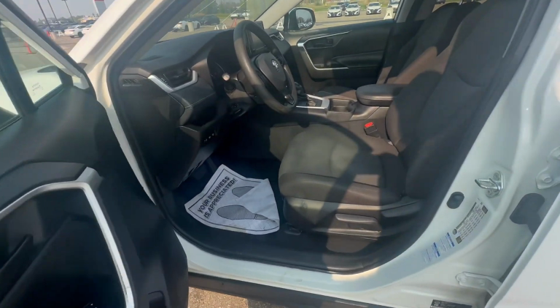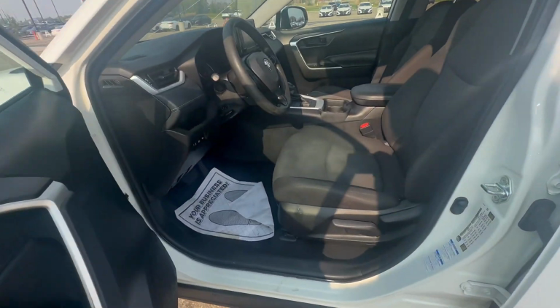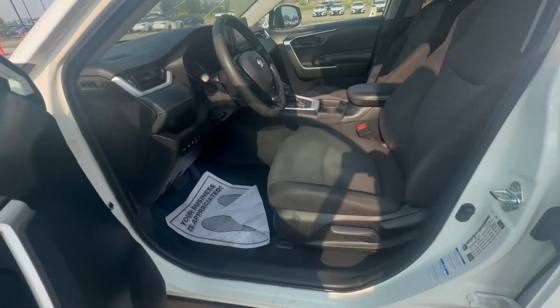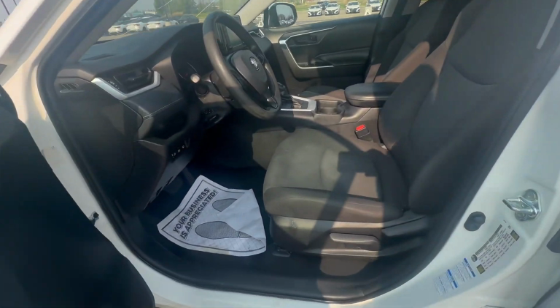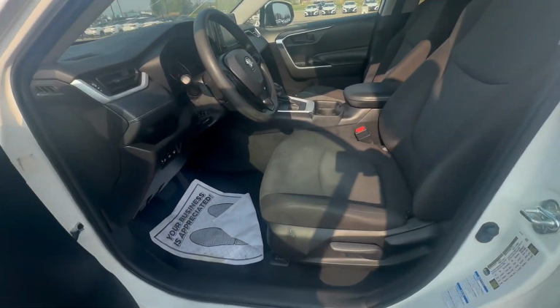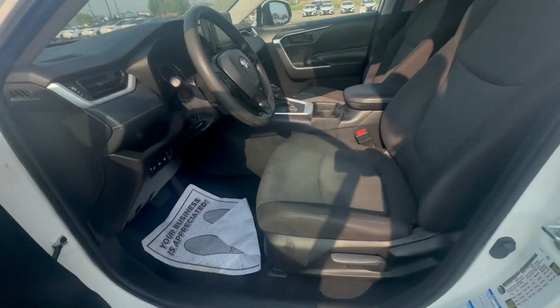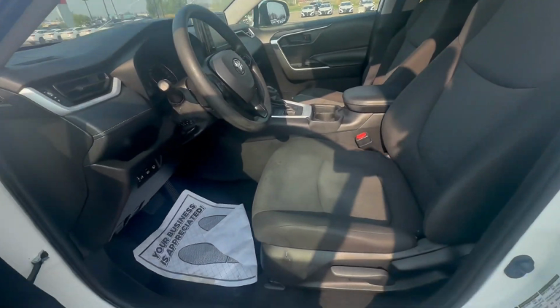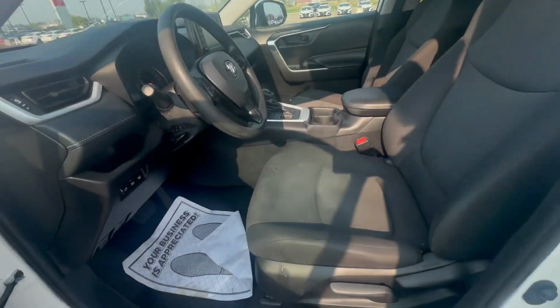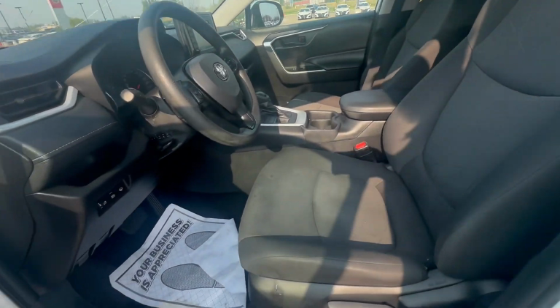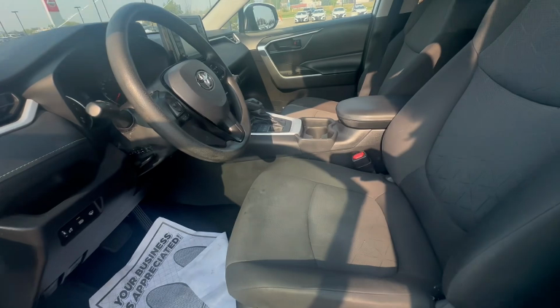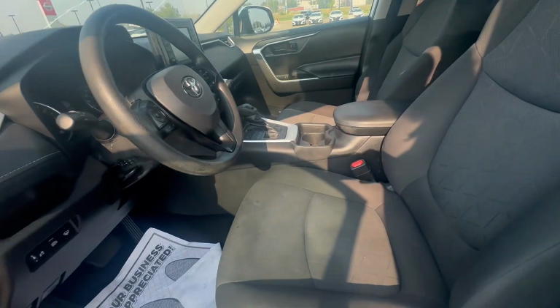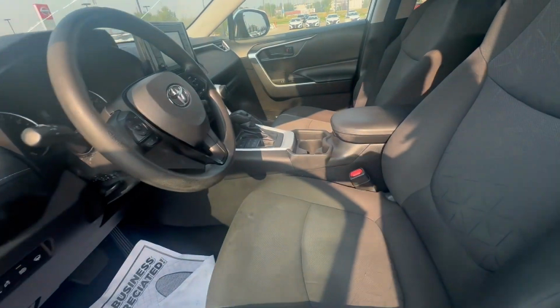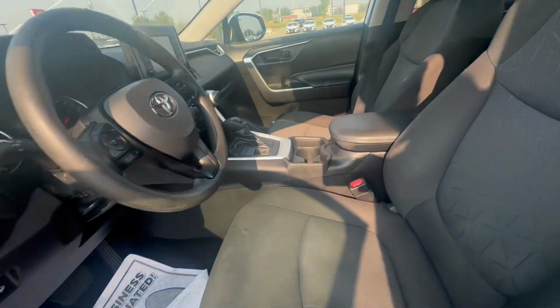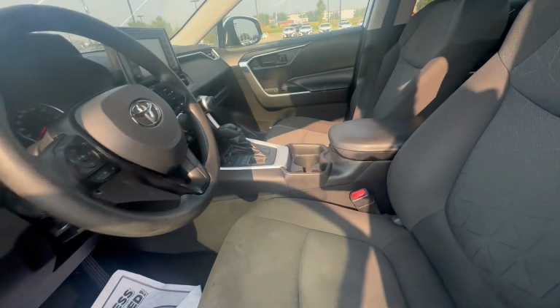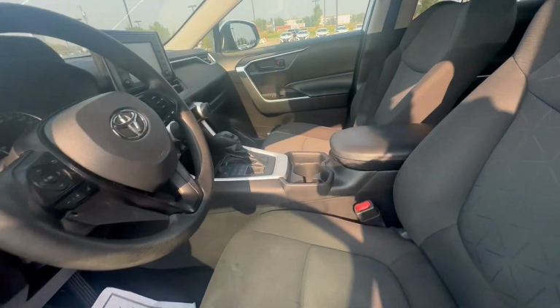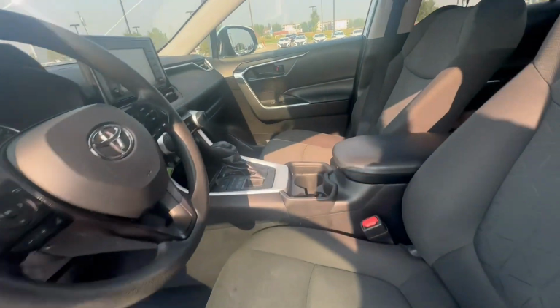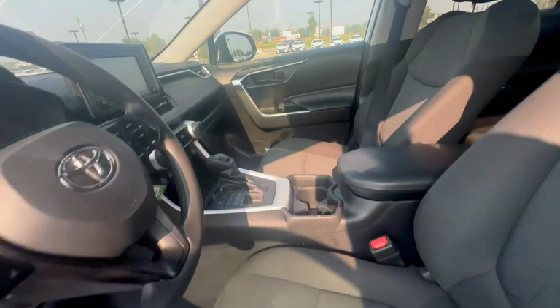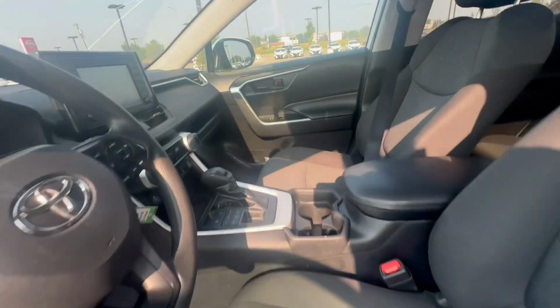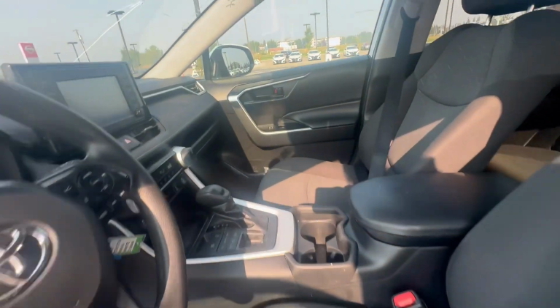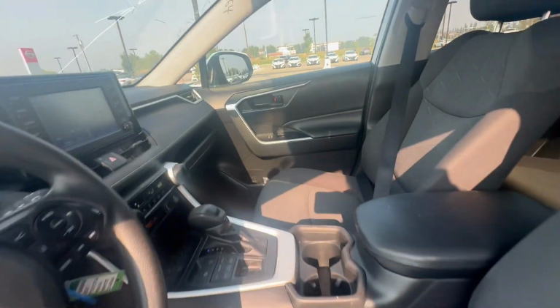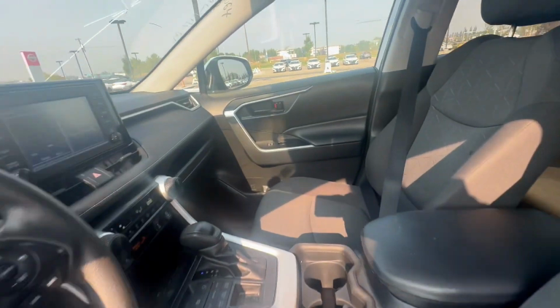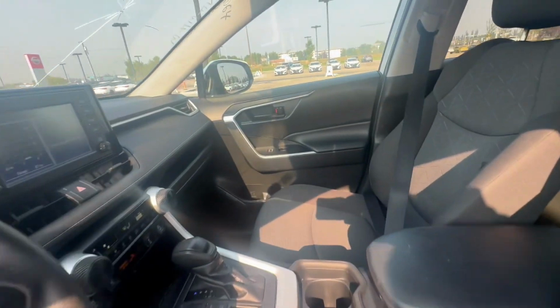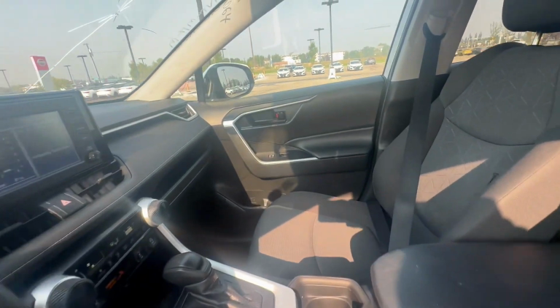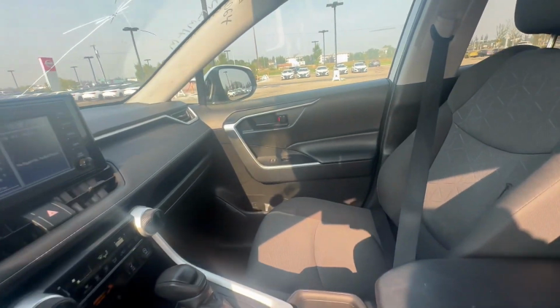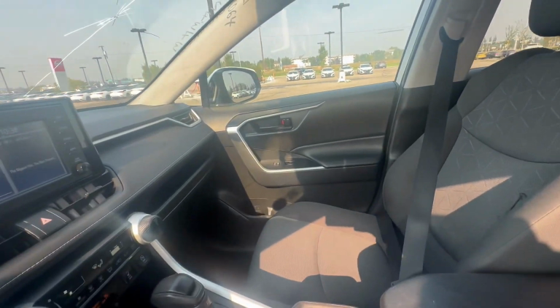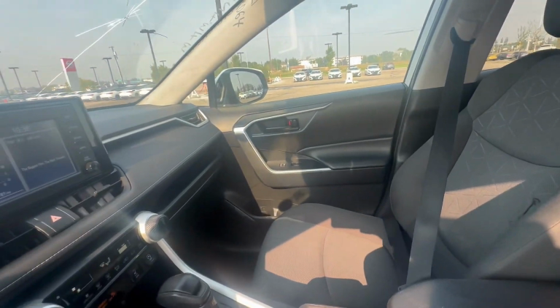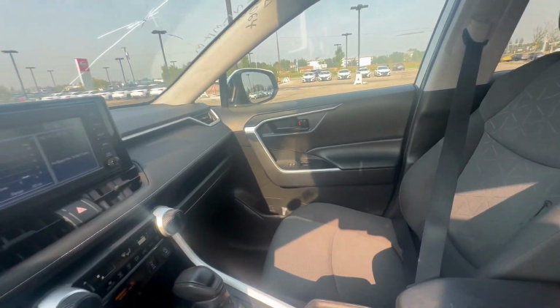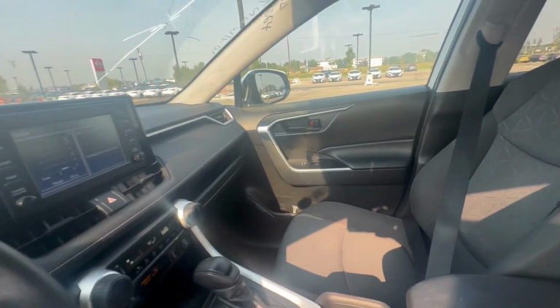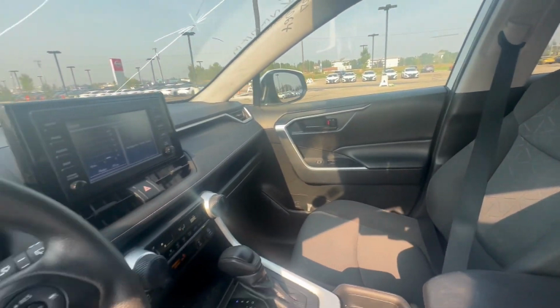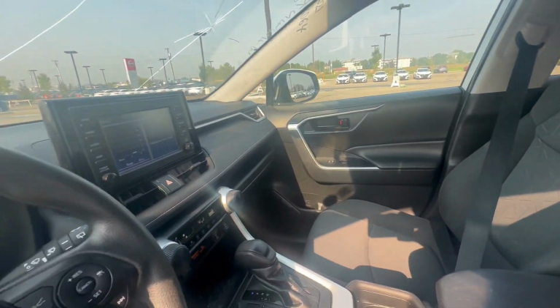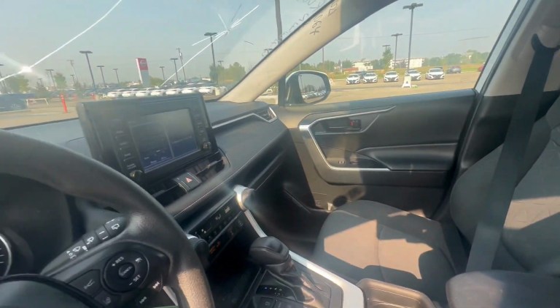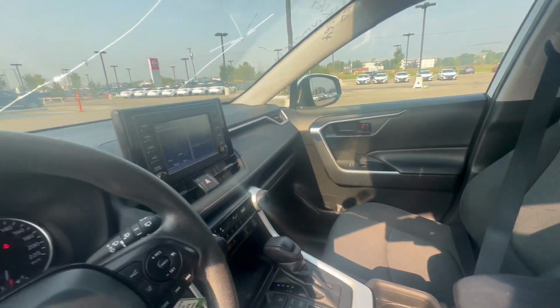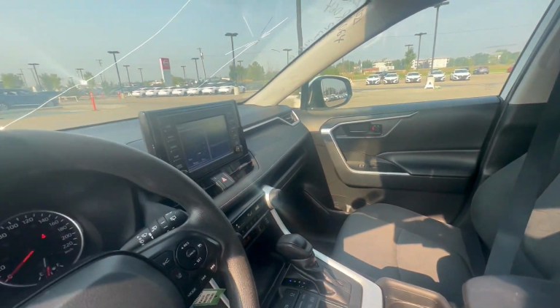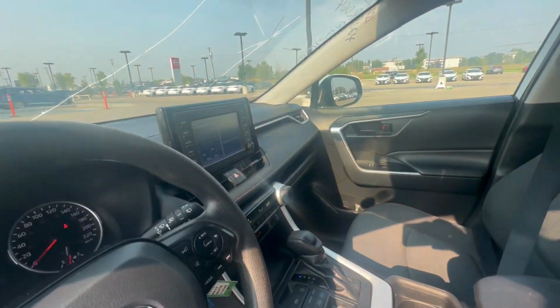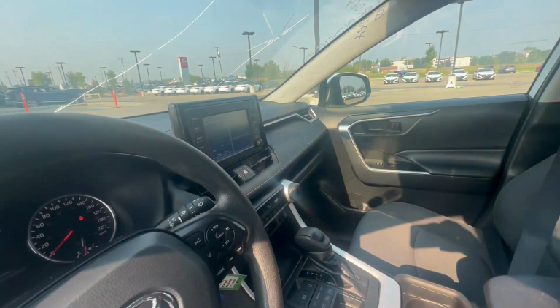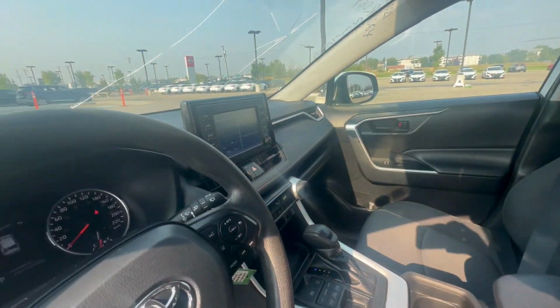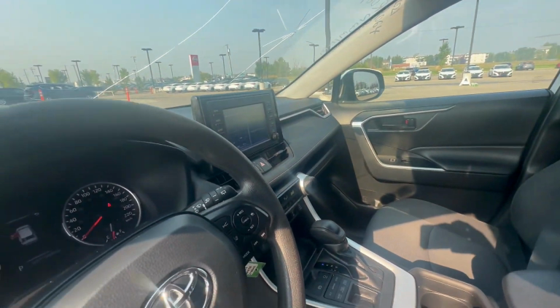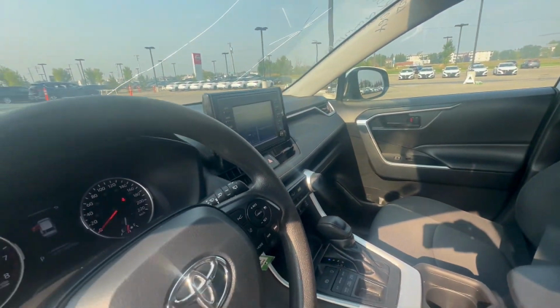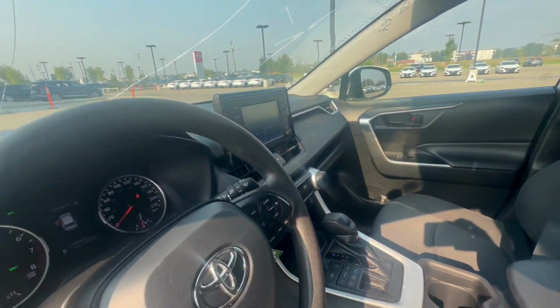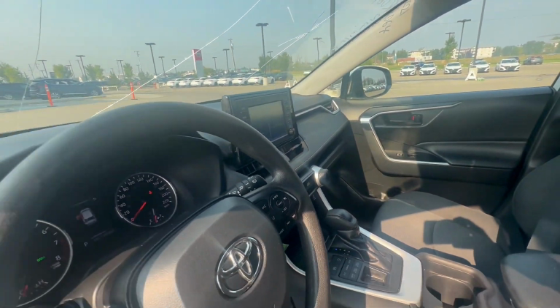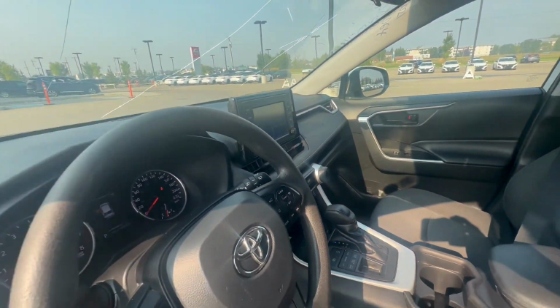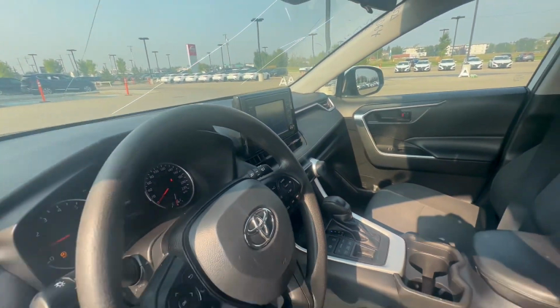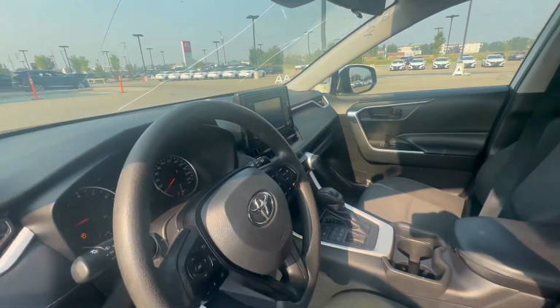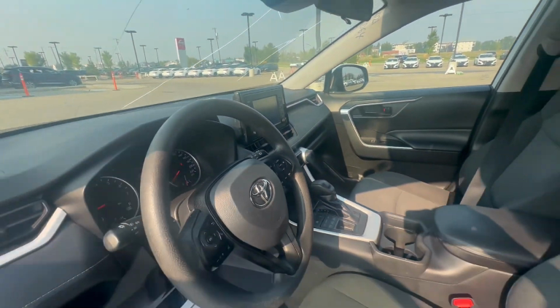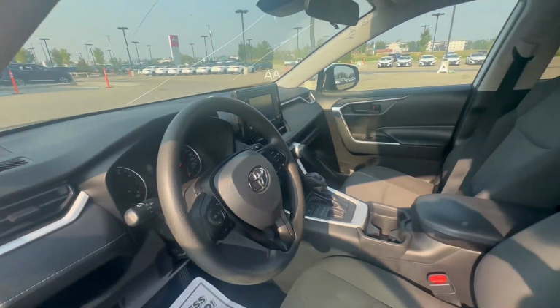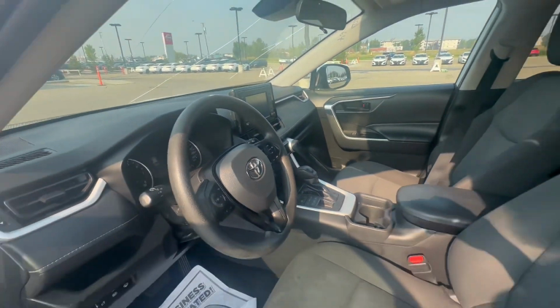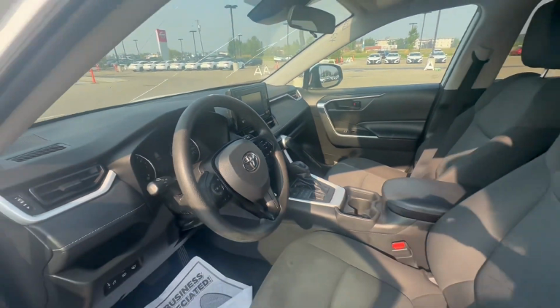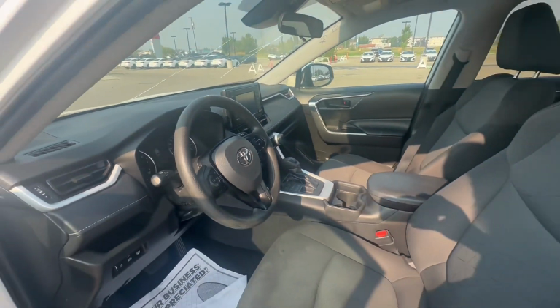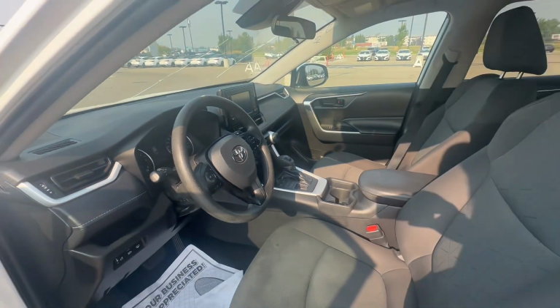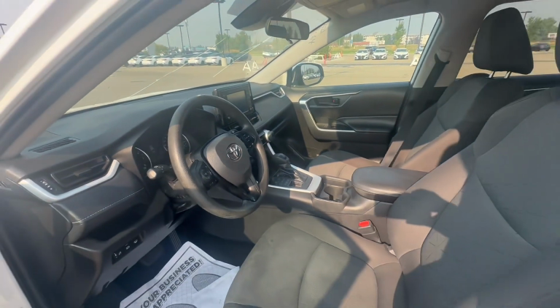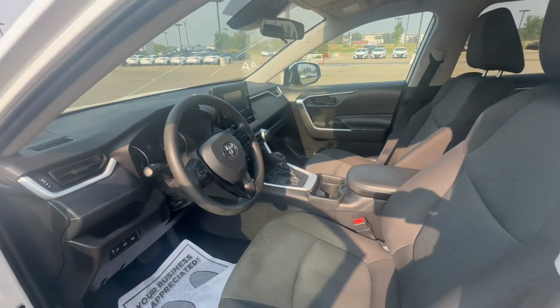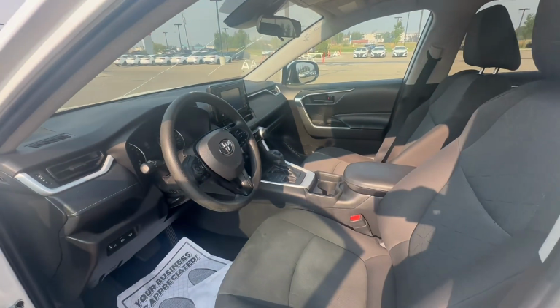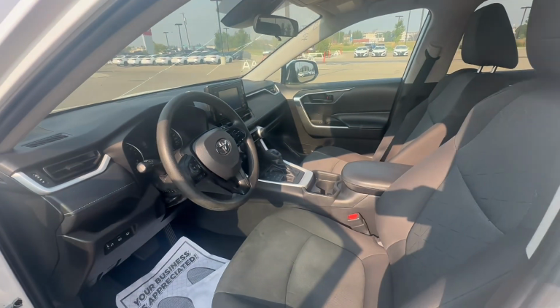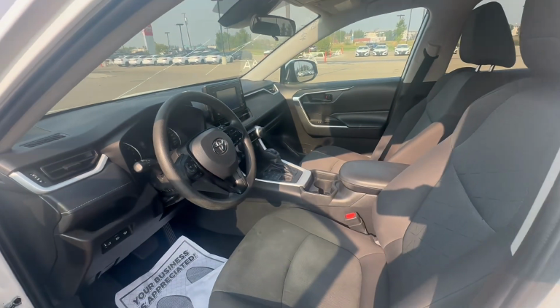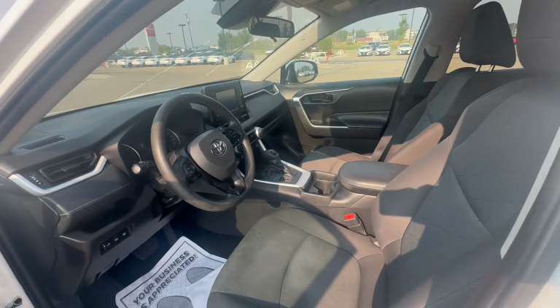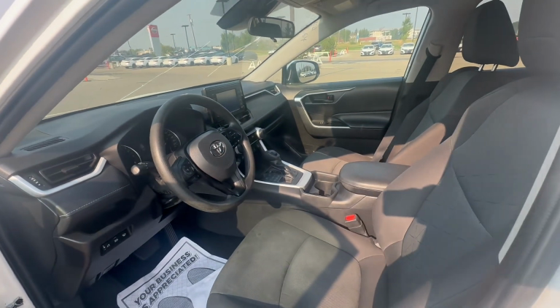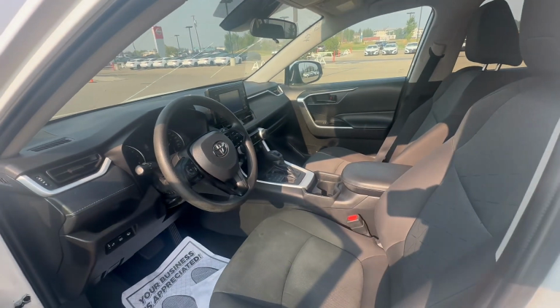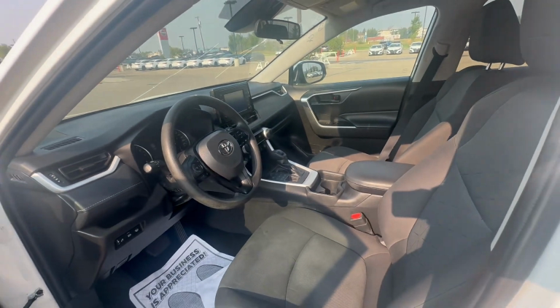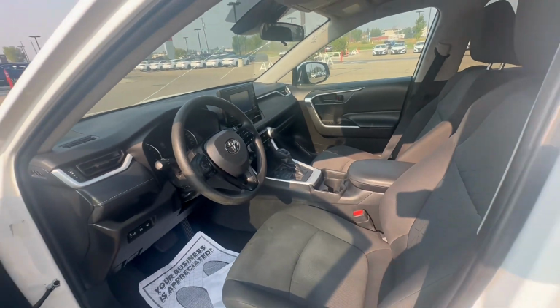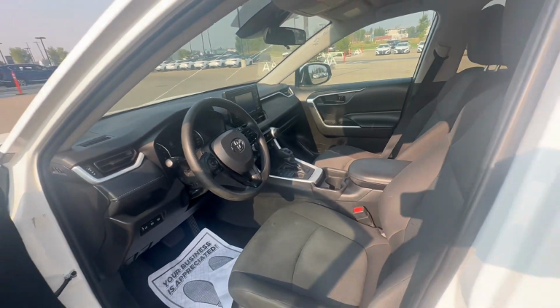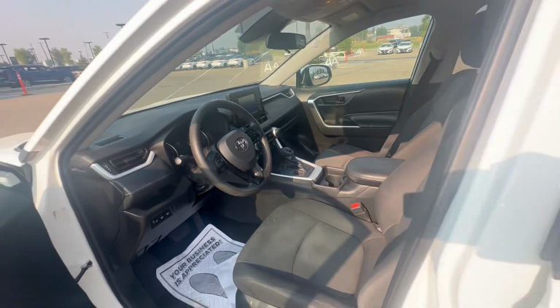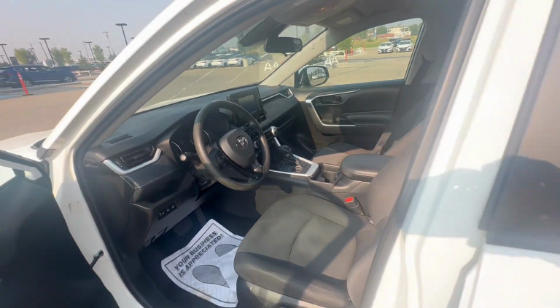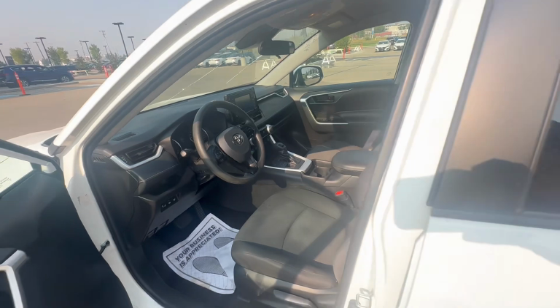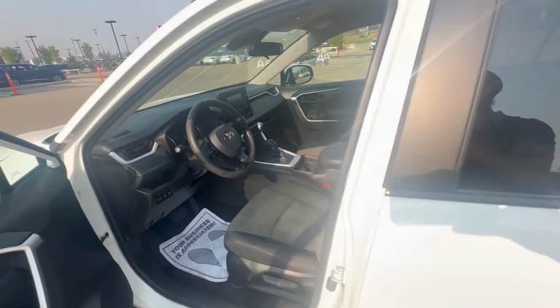You got power locks, powered windows, gorgeous interior, nice infotainment system. It has blind spot monitoring and heated seats.